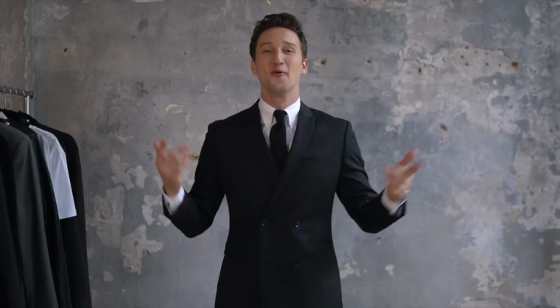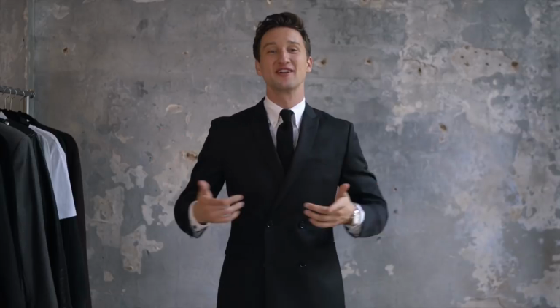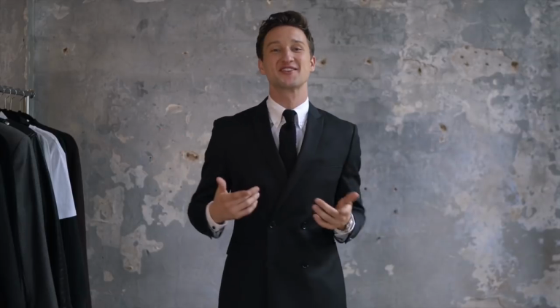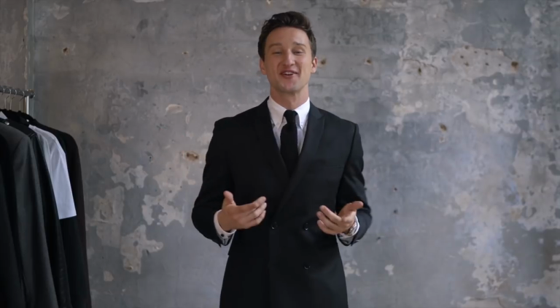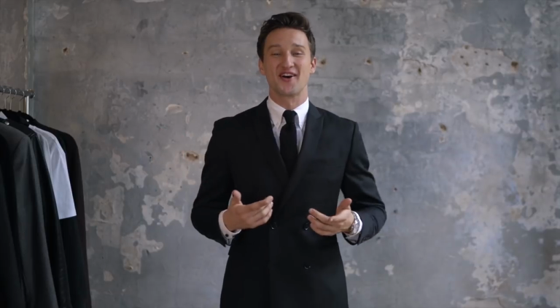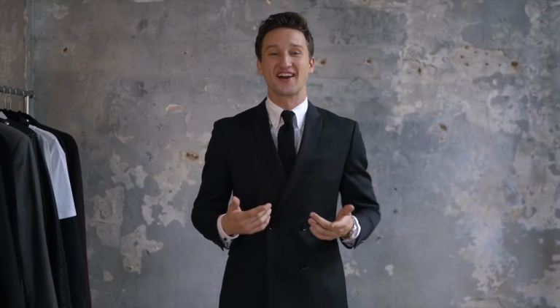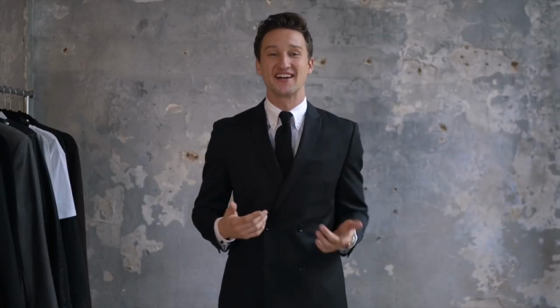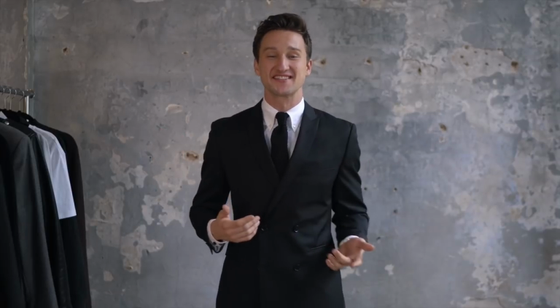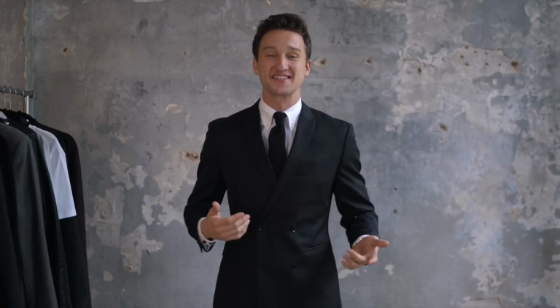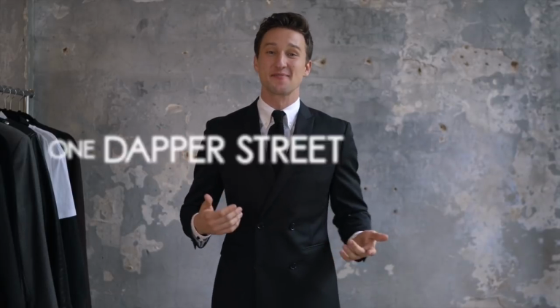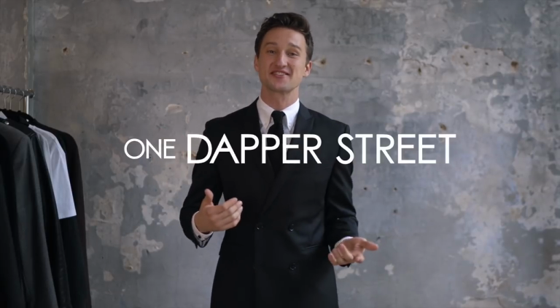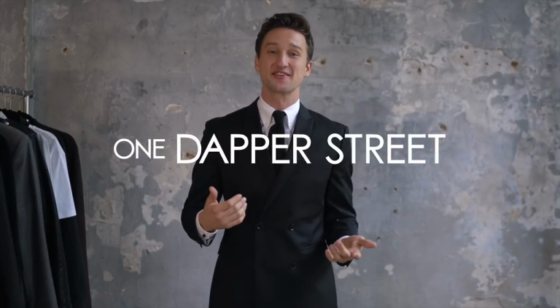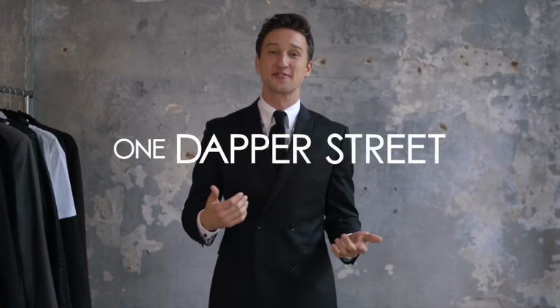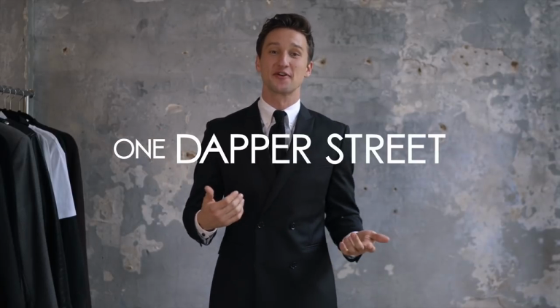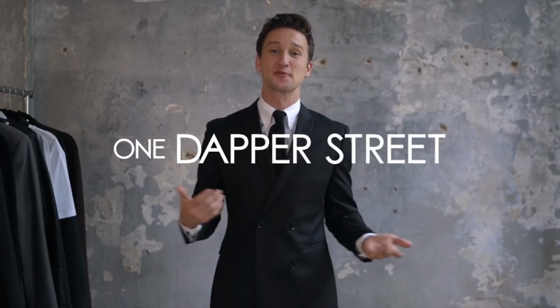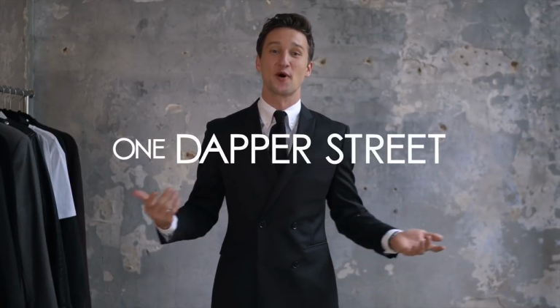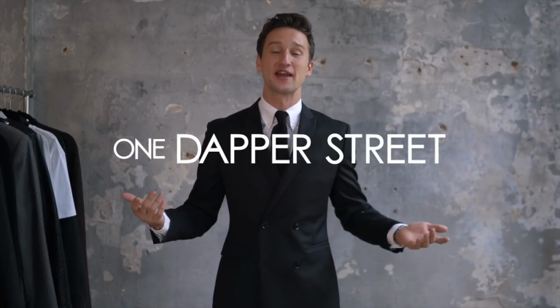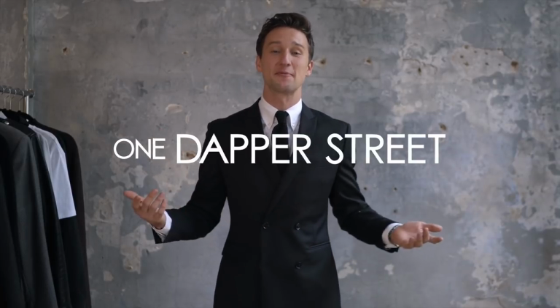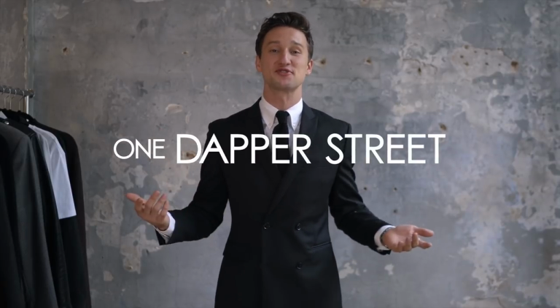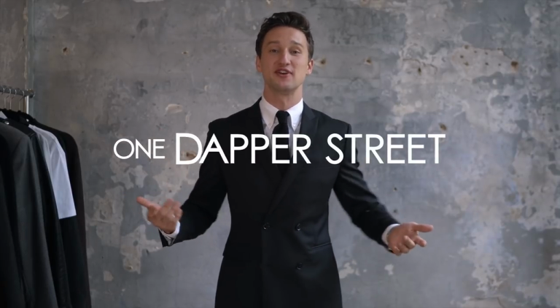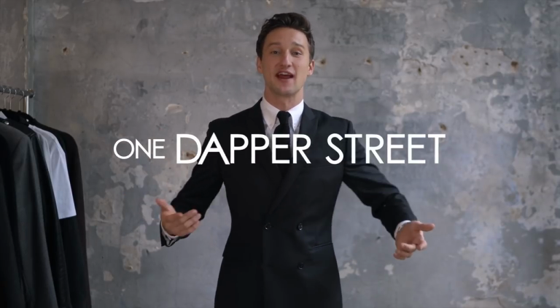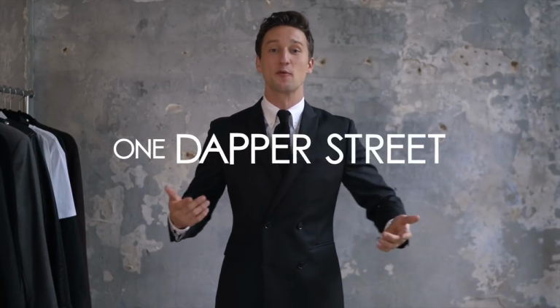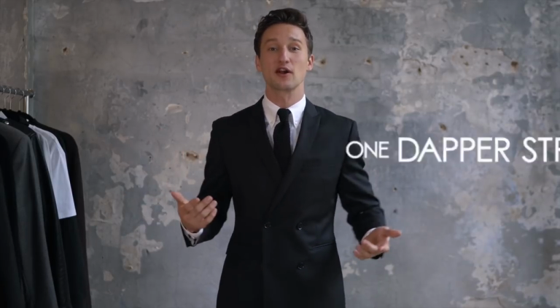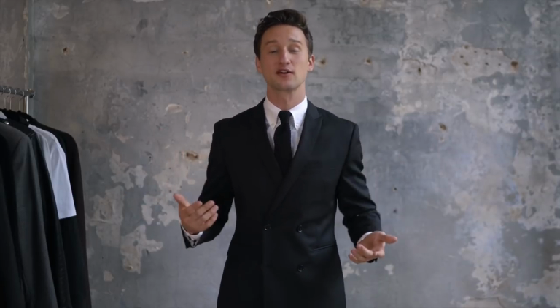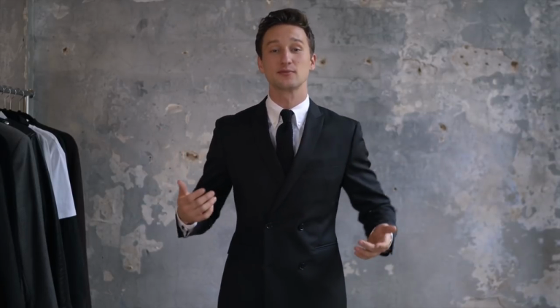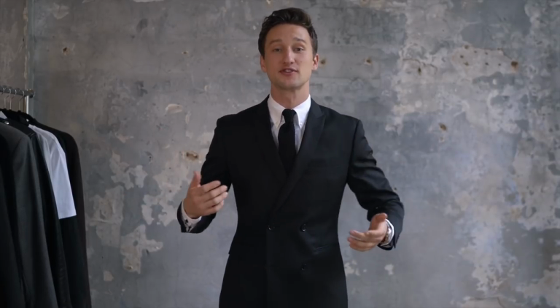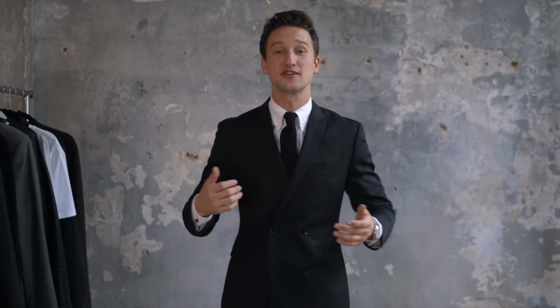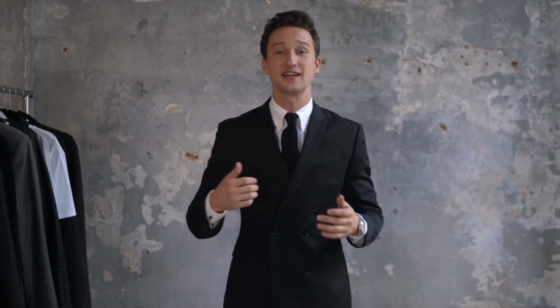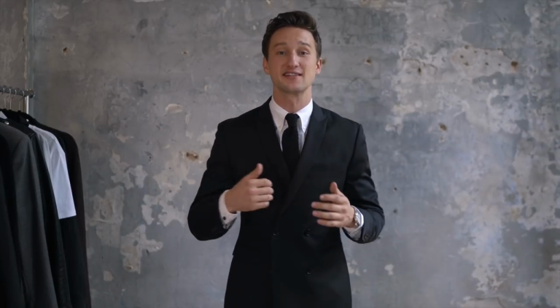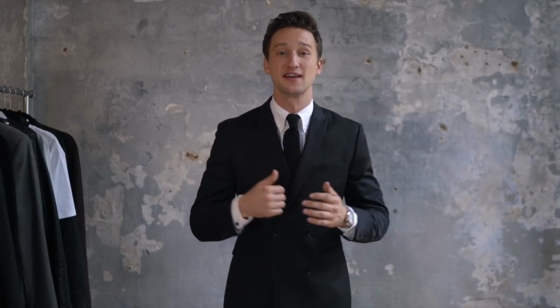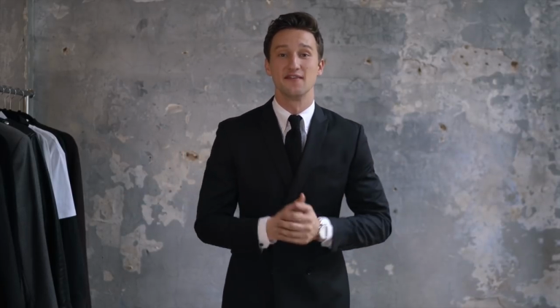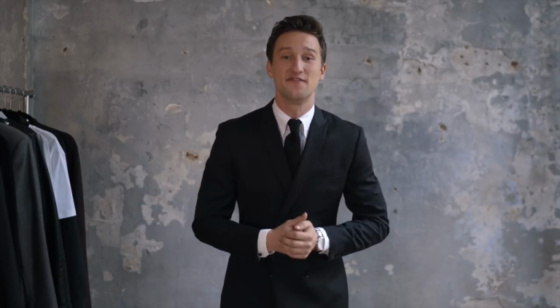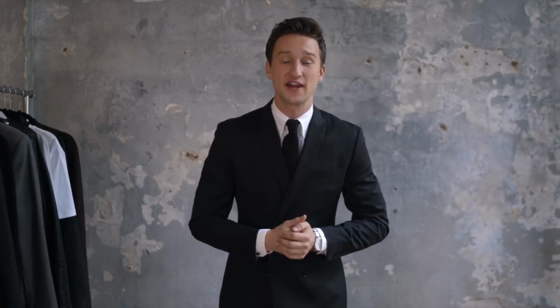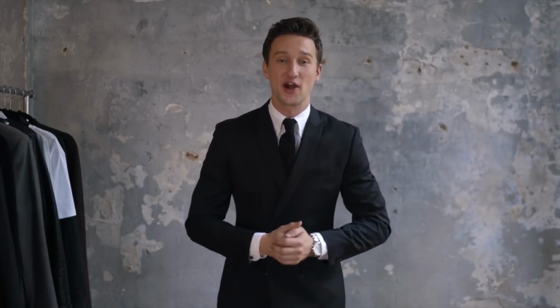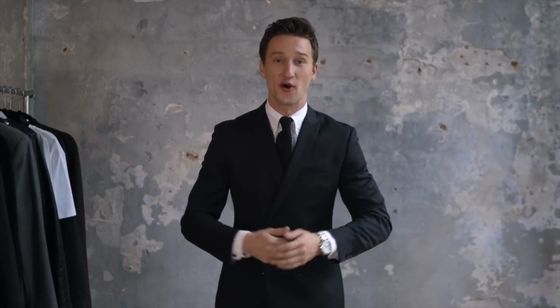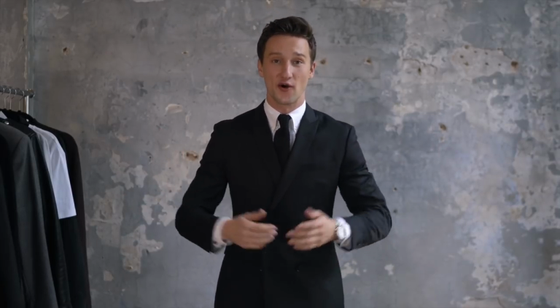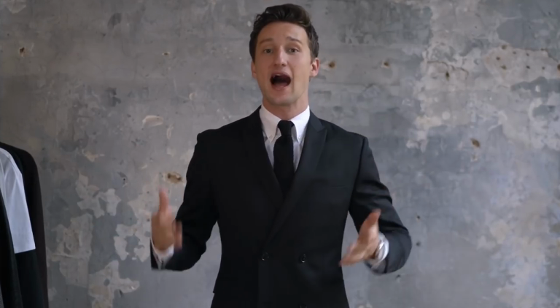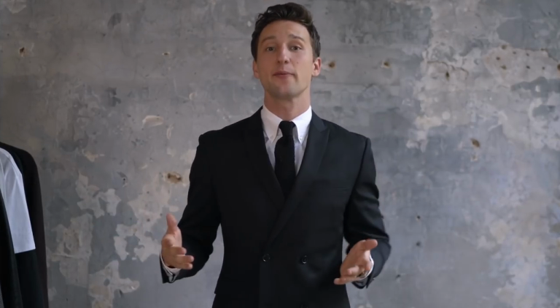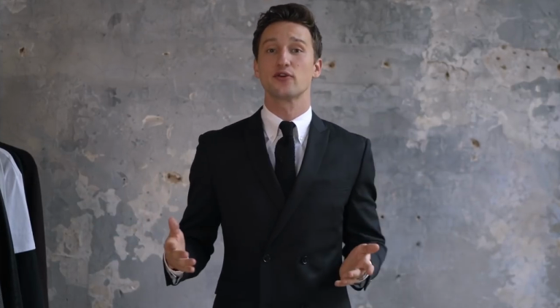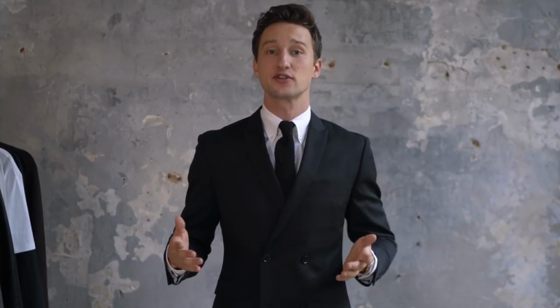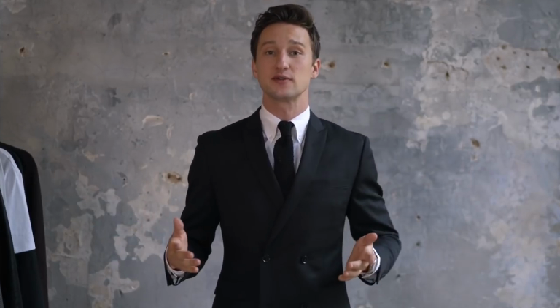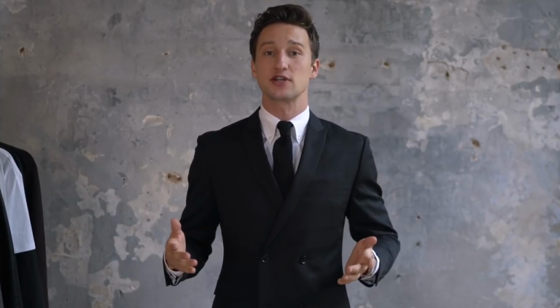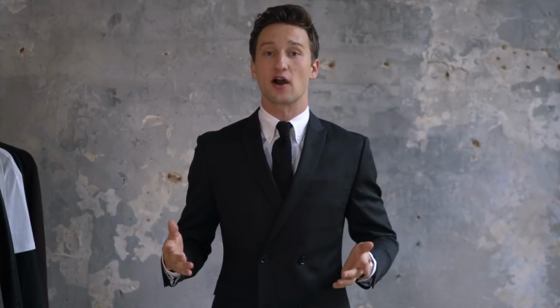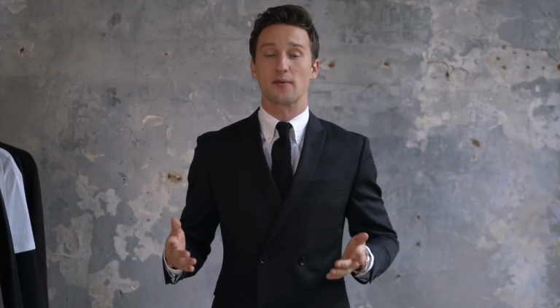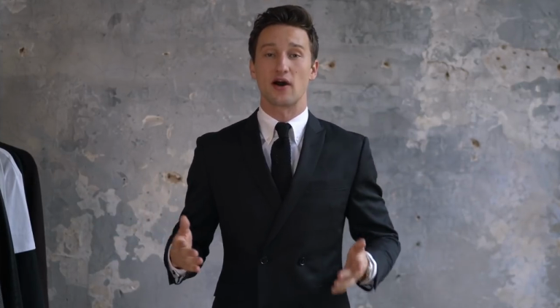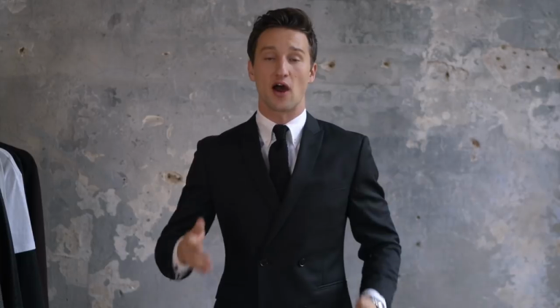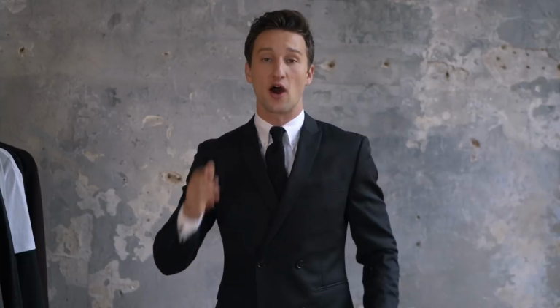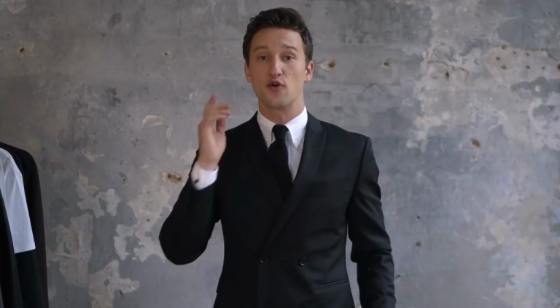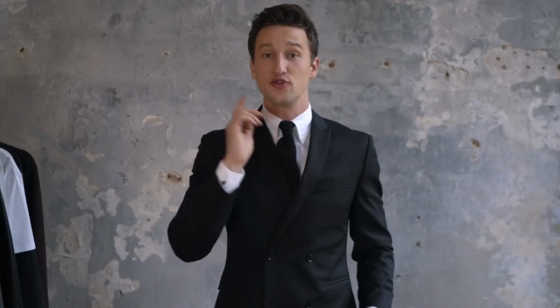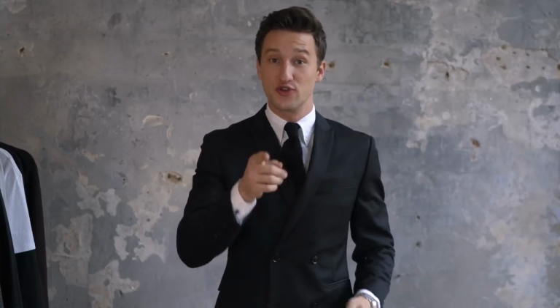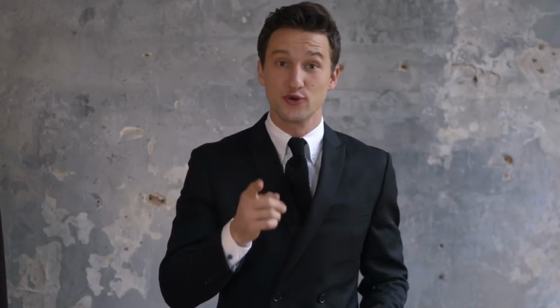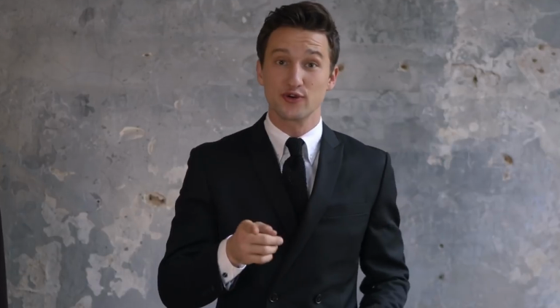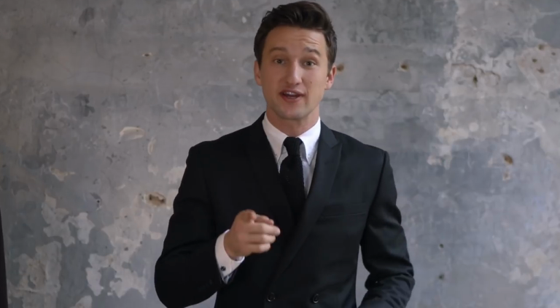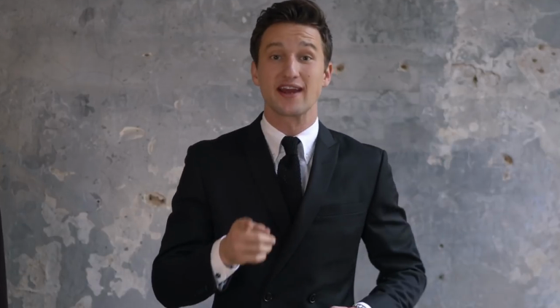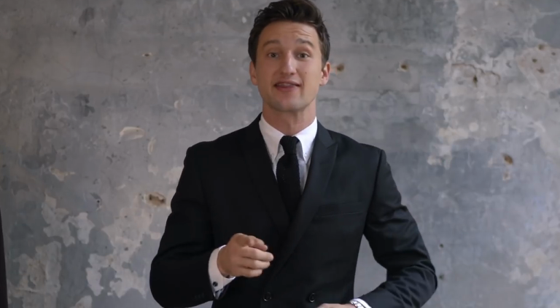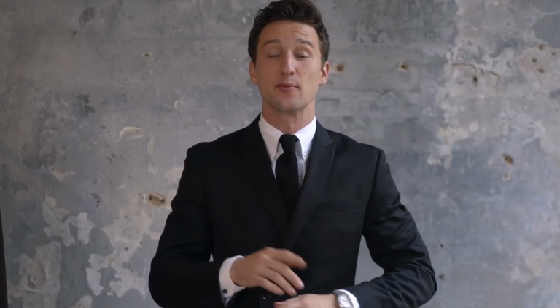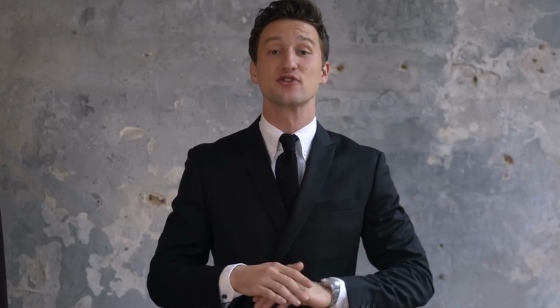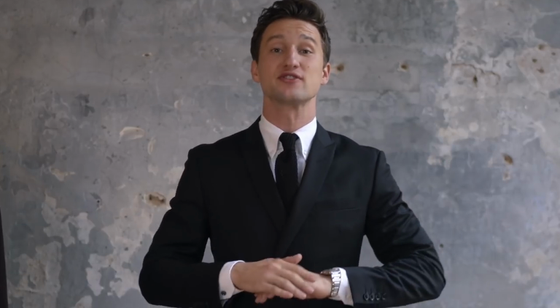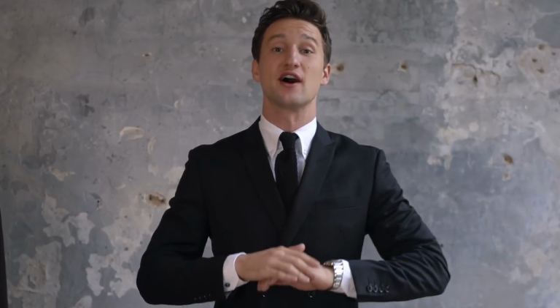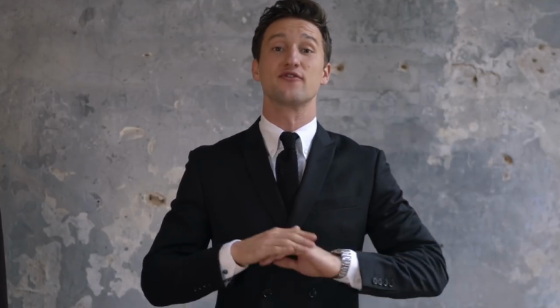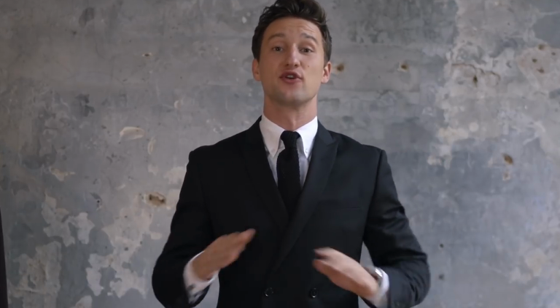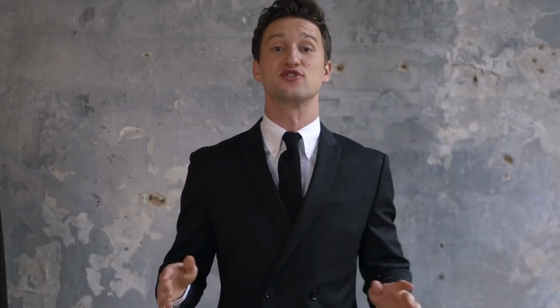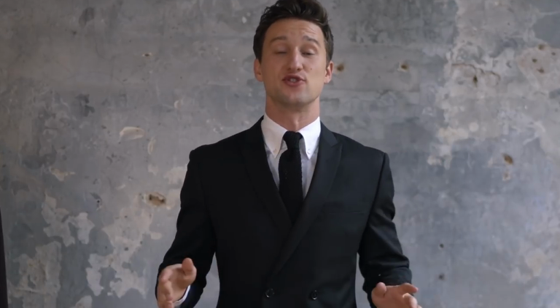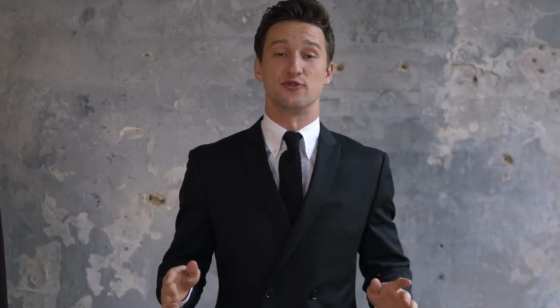What's going on guys? This is Marcel Flores from One Dapper Street, and welcome to today's video. I'm going to be talking about how you can get the most out of your suit.